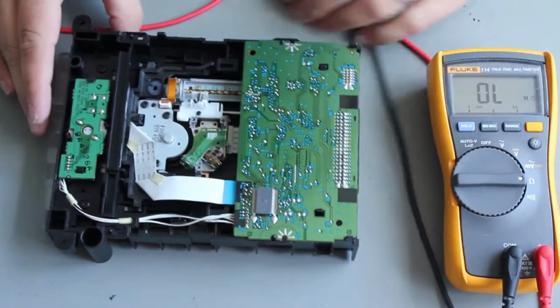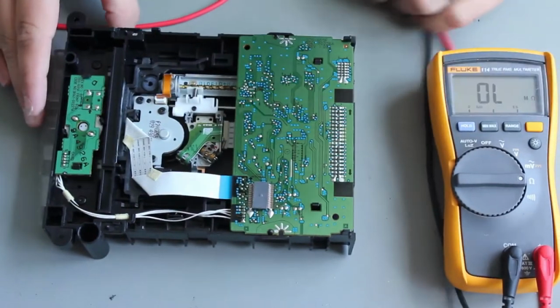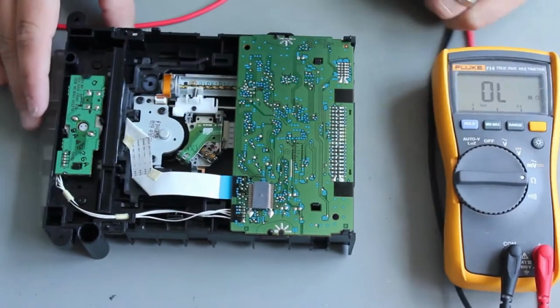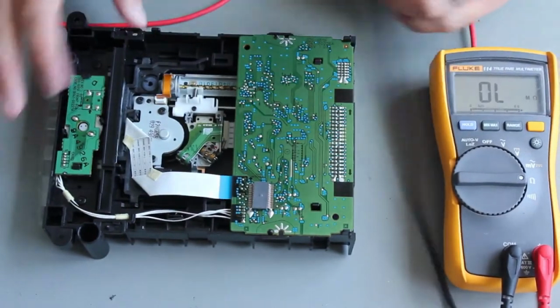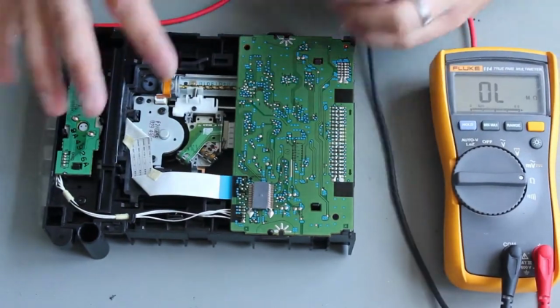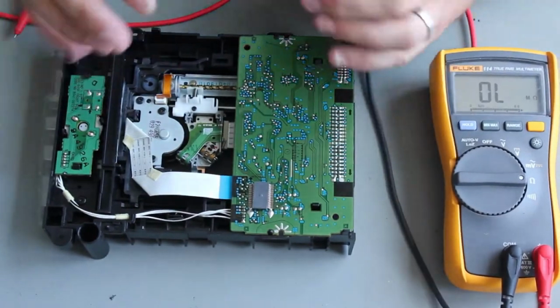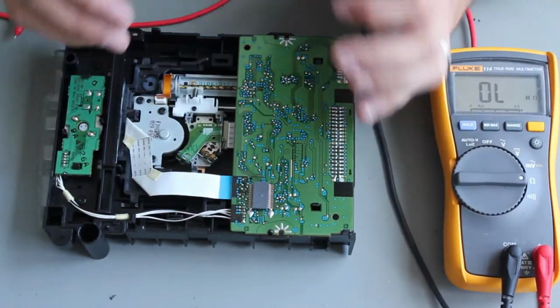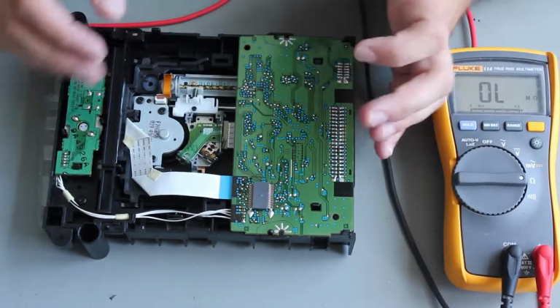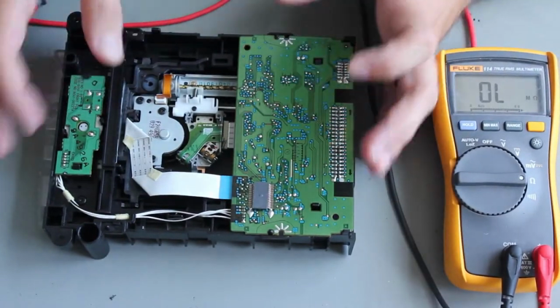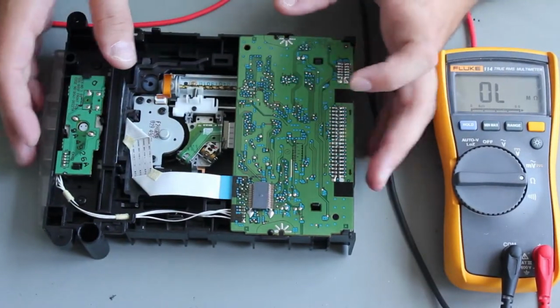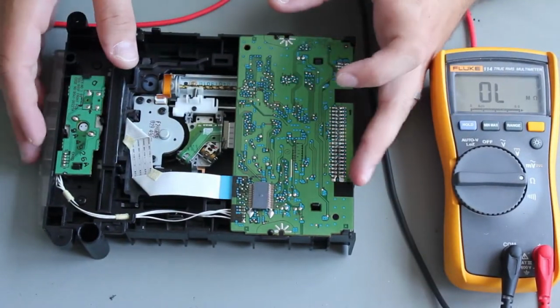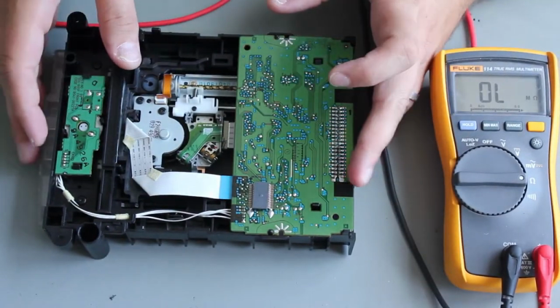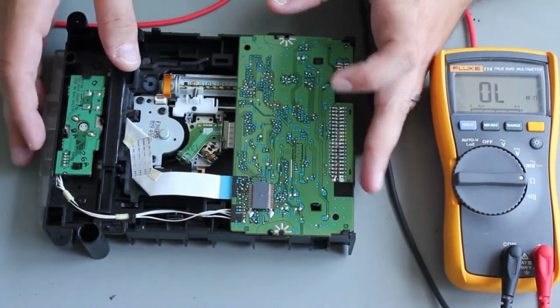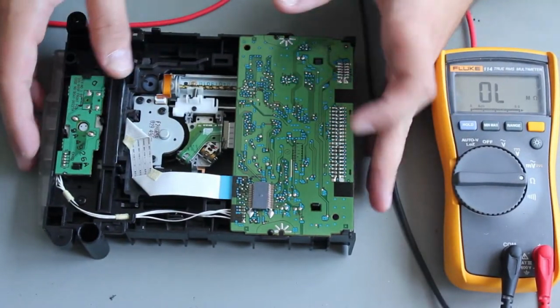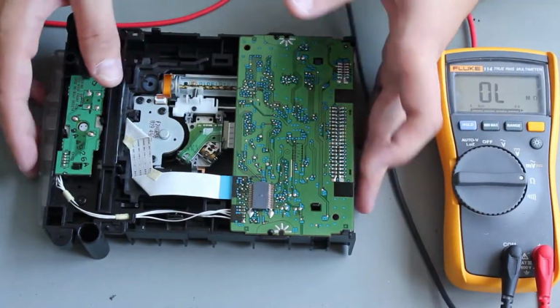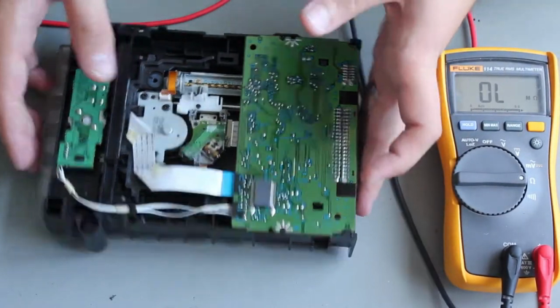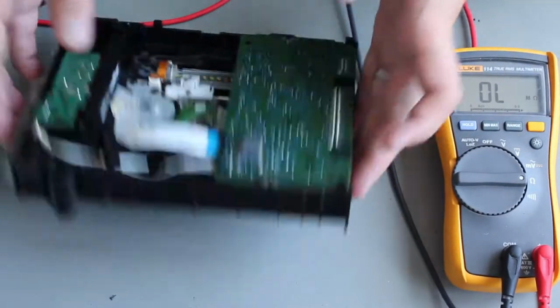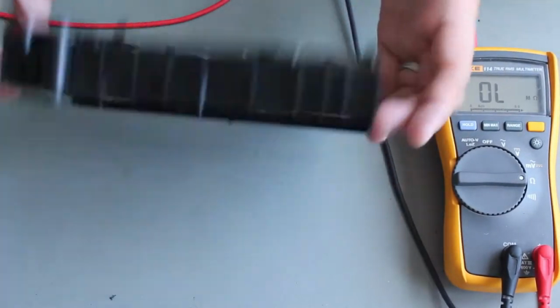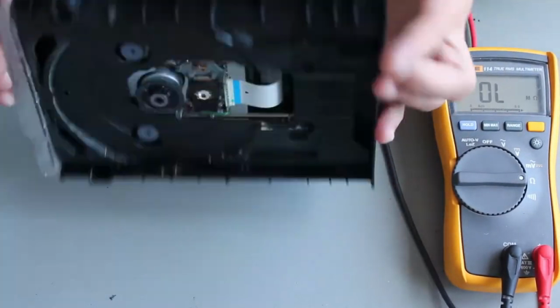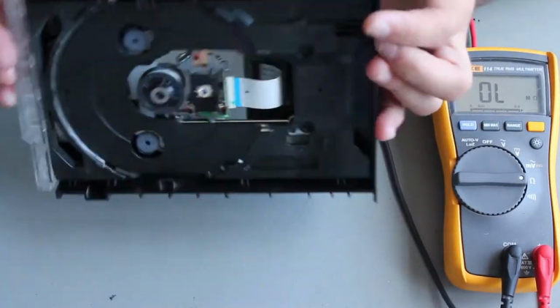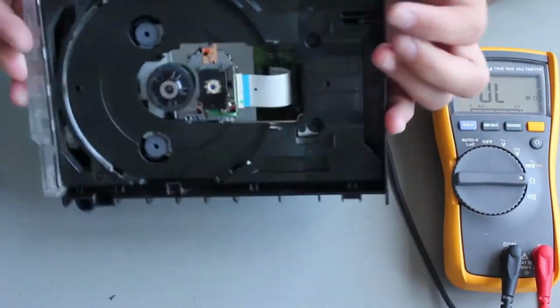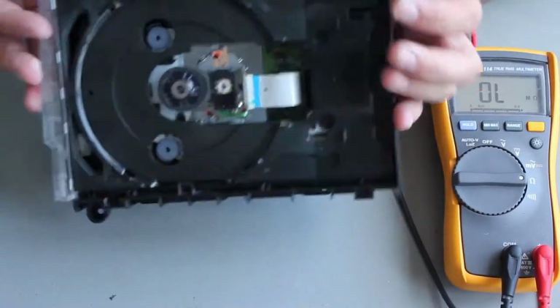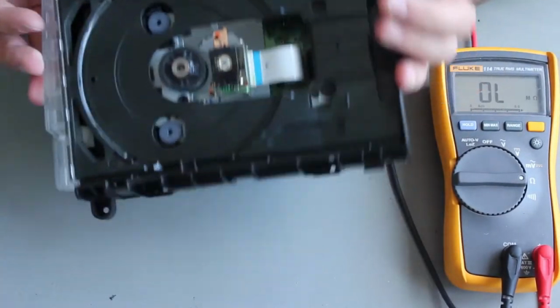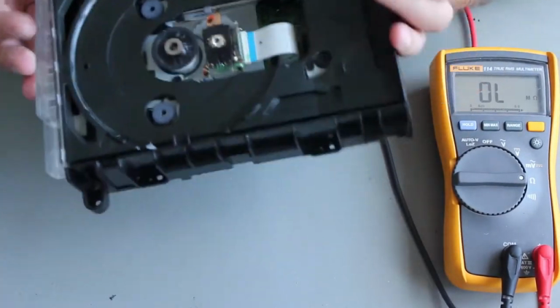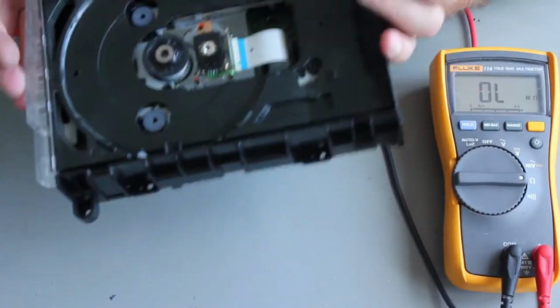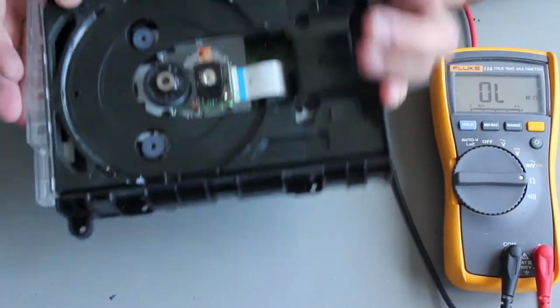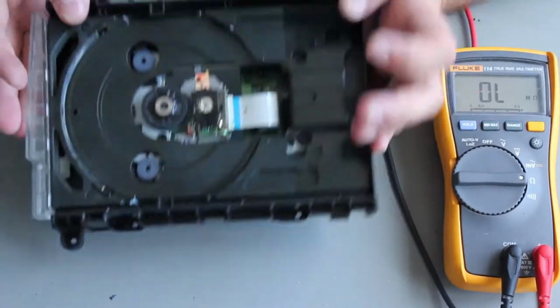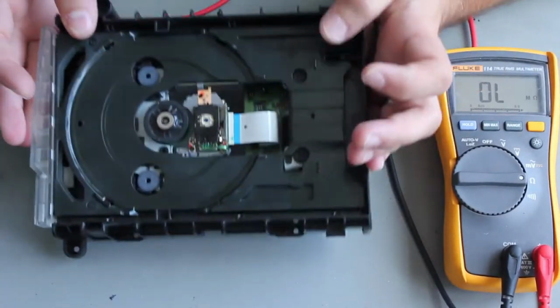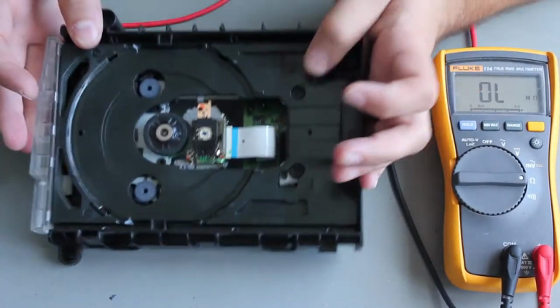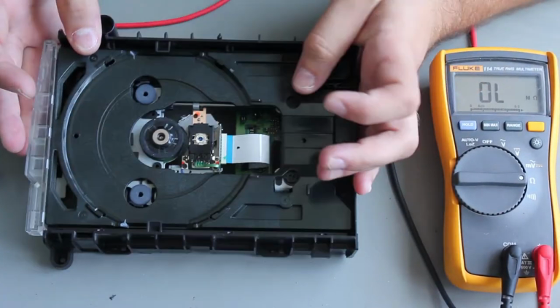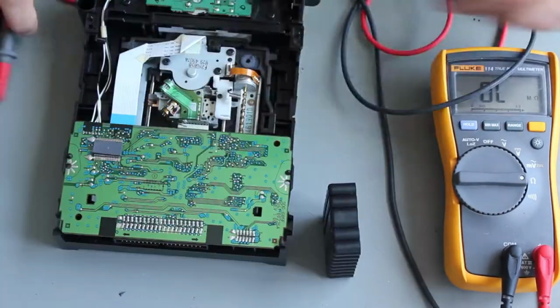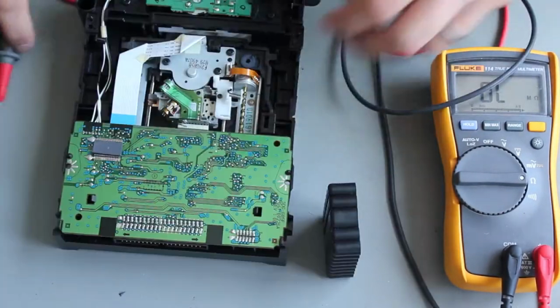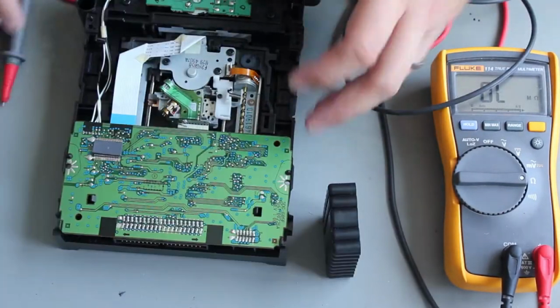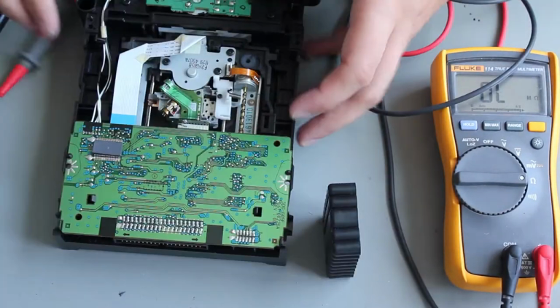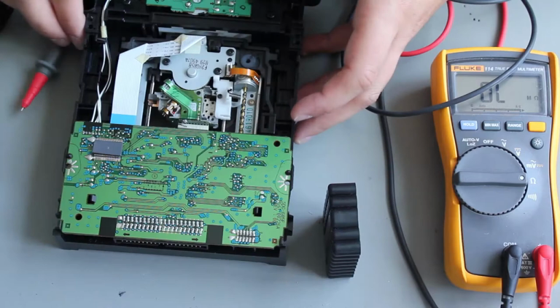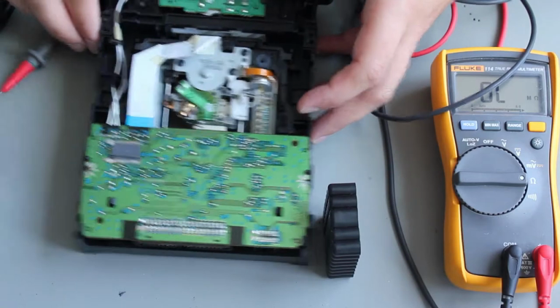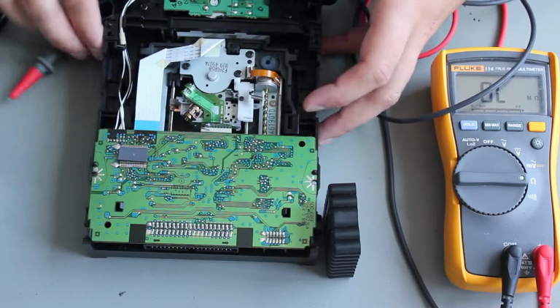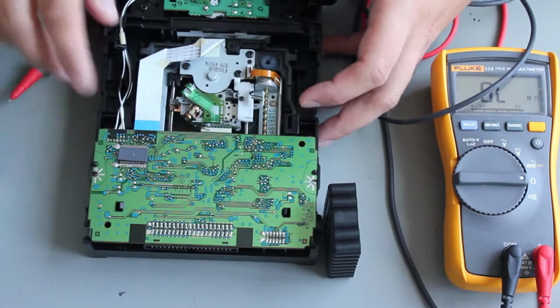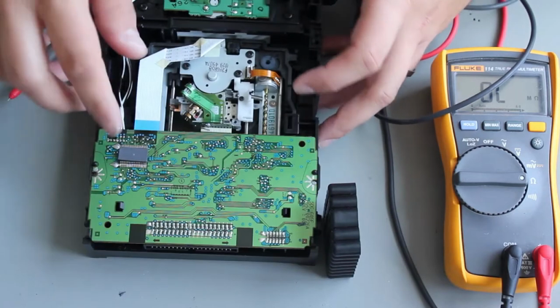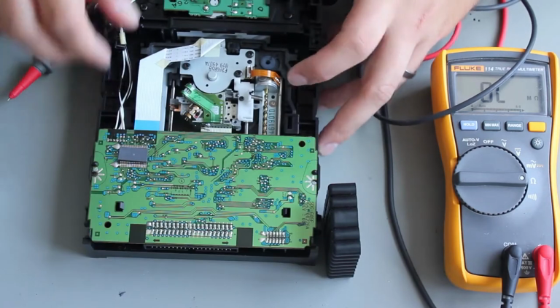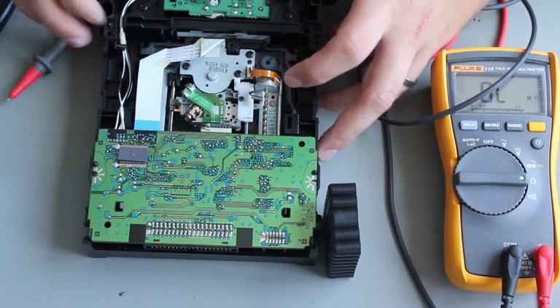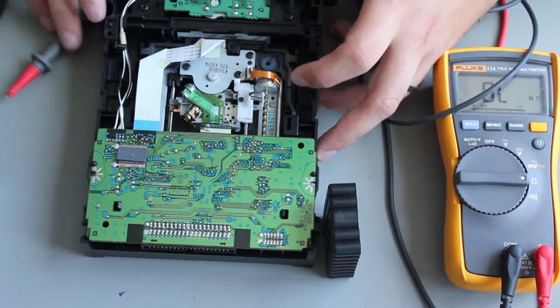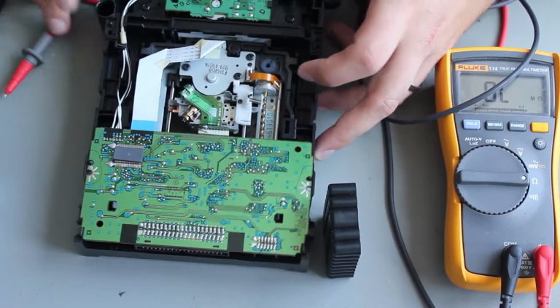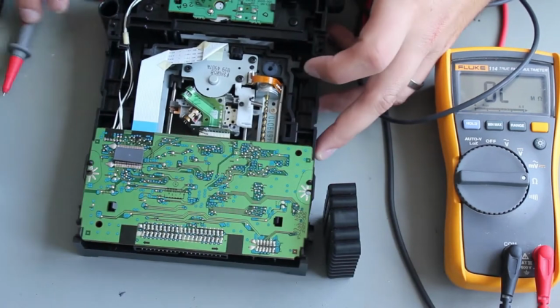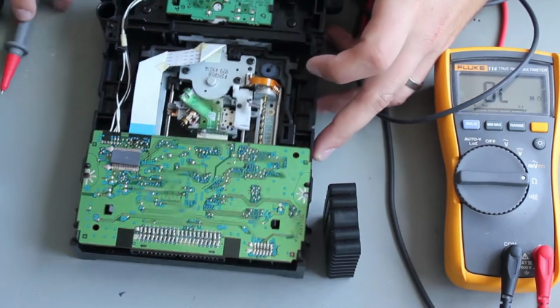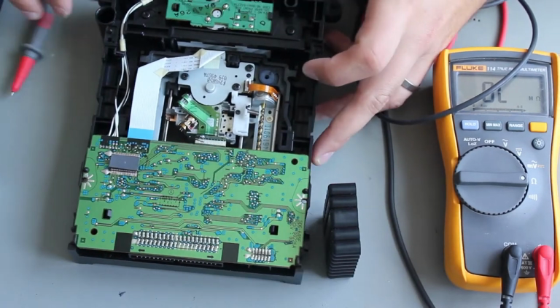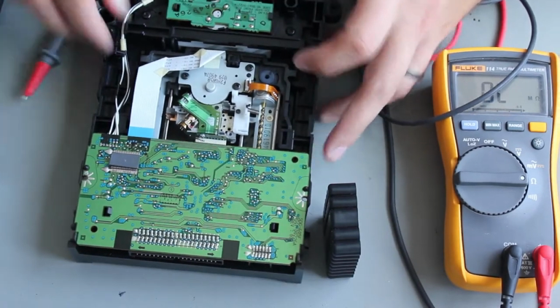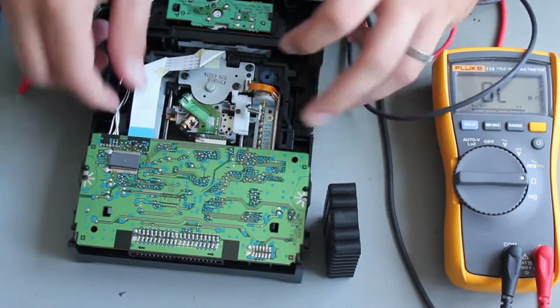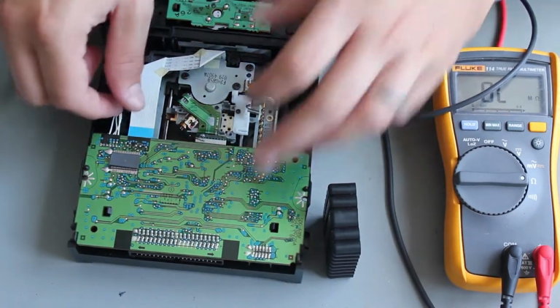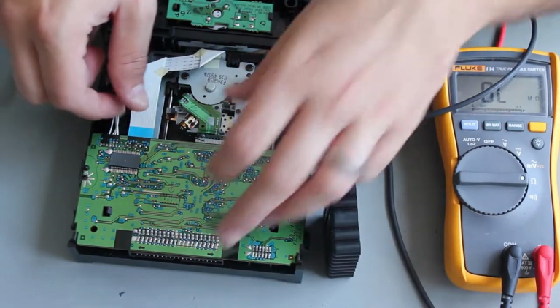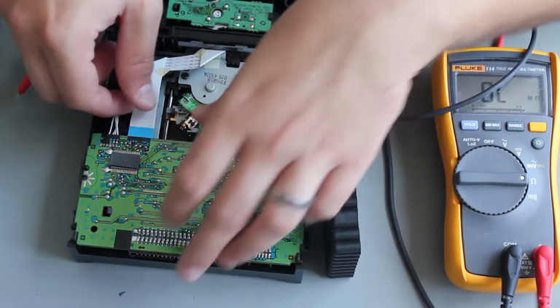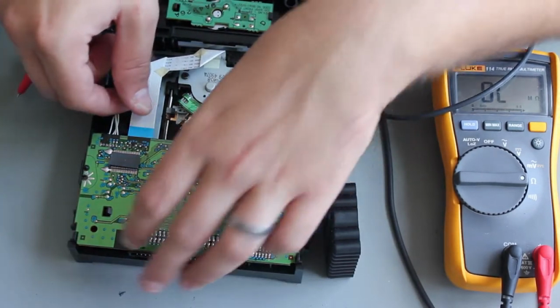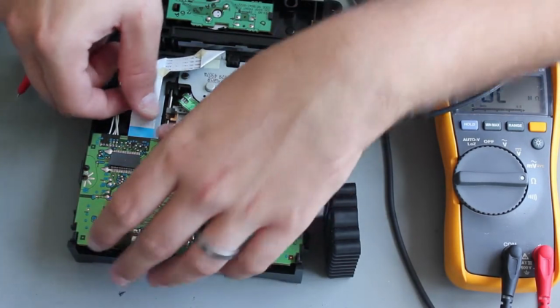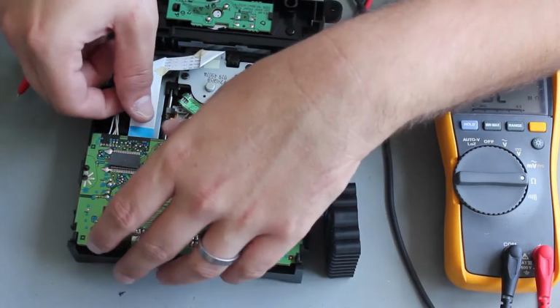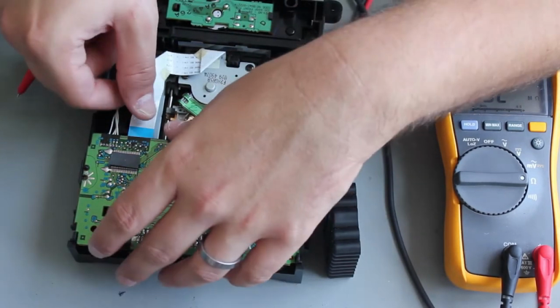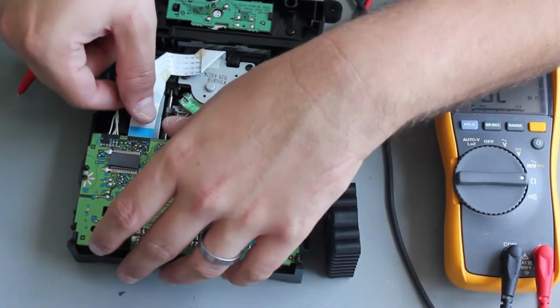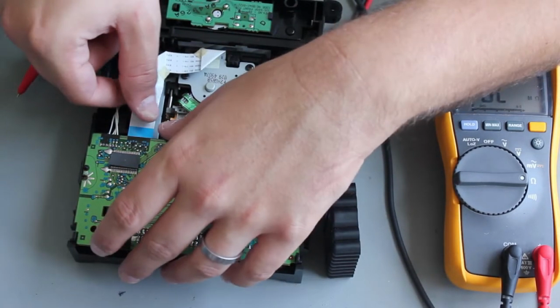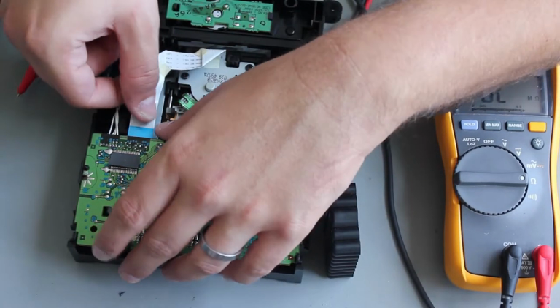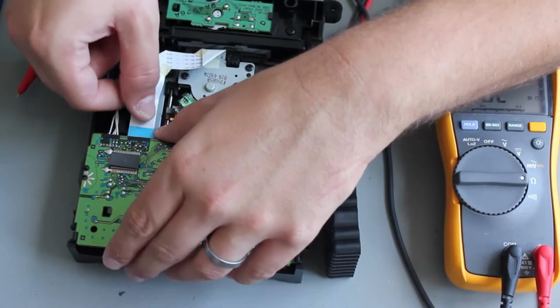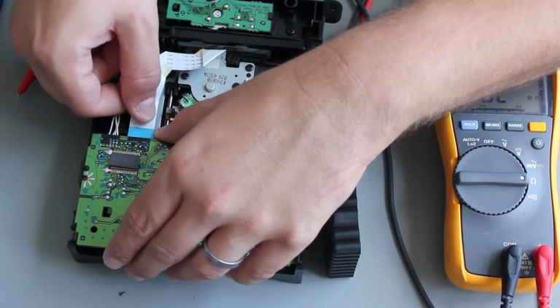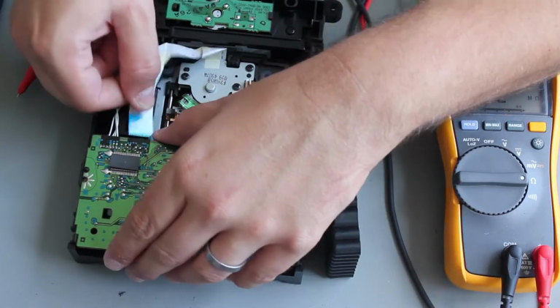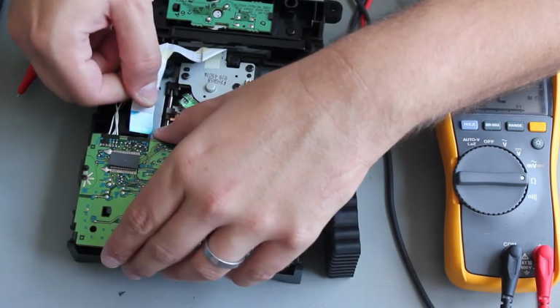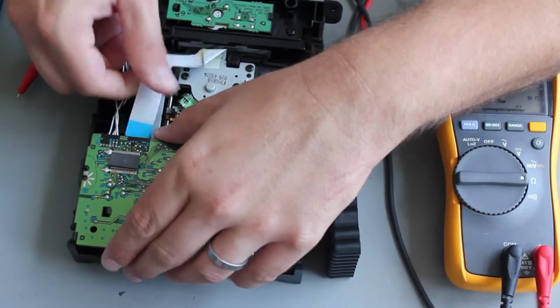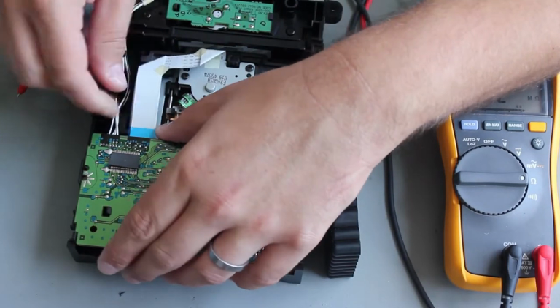Get a multimeter - here's one - and we're going to turn to our resistance gauge and measure the resistance of that potentiometer. Let's see how I can get to it.